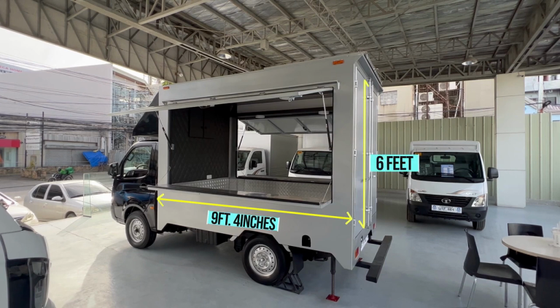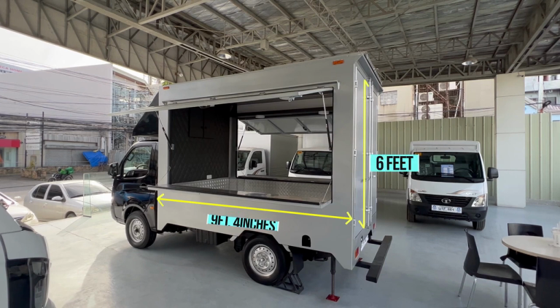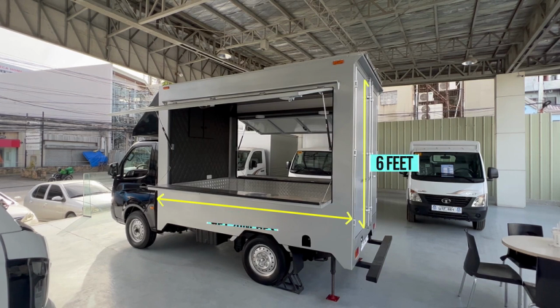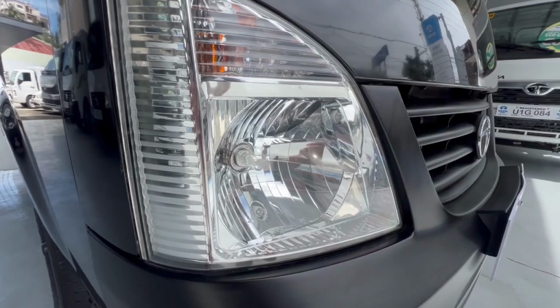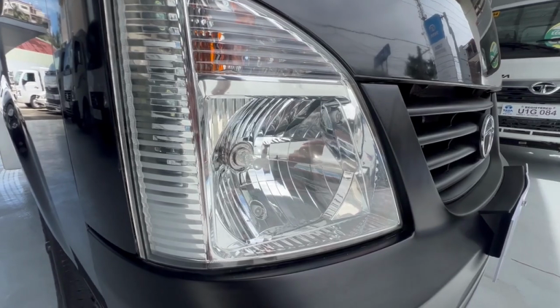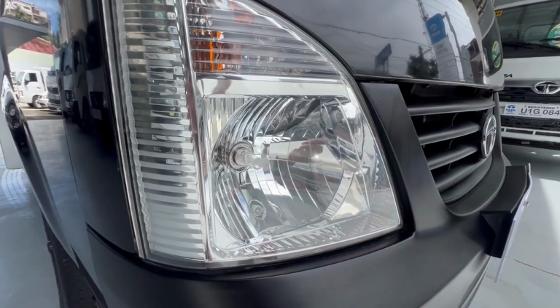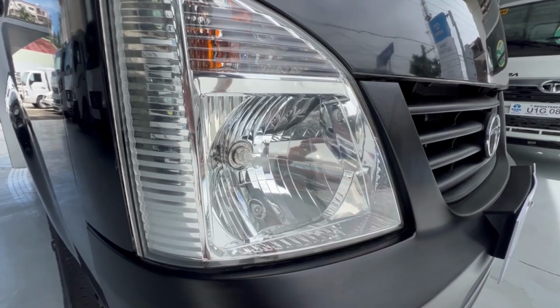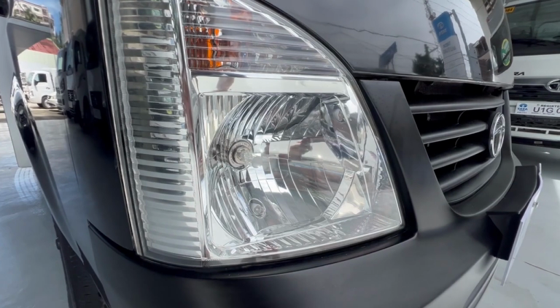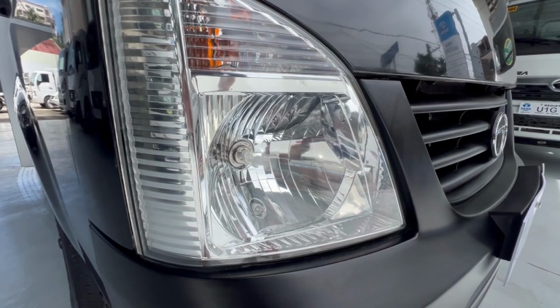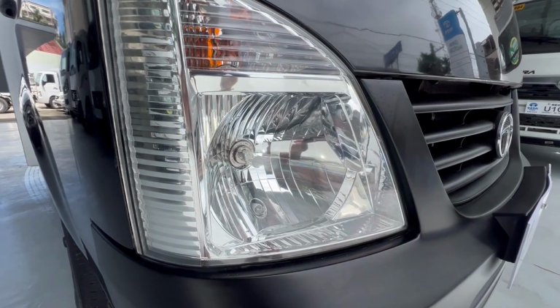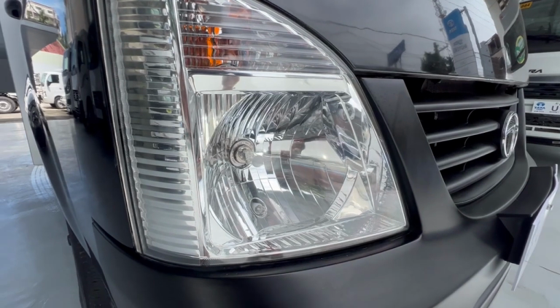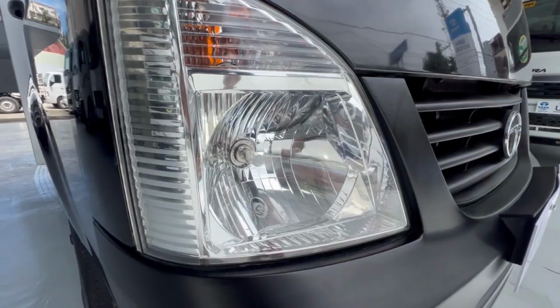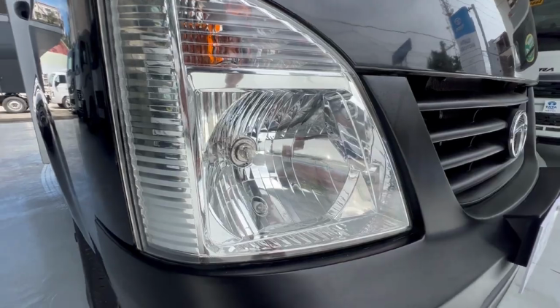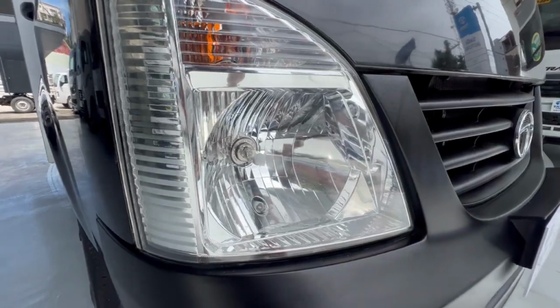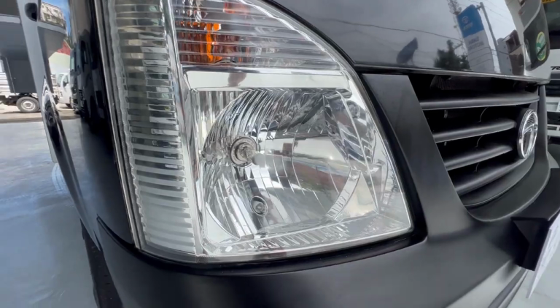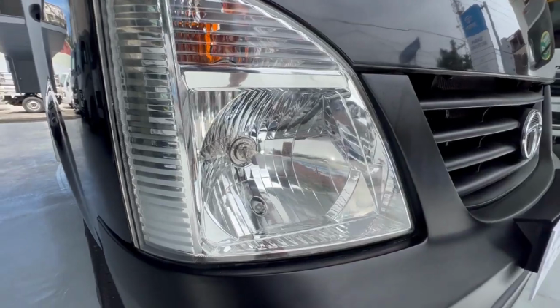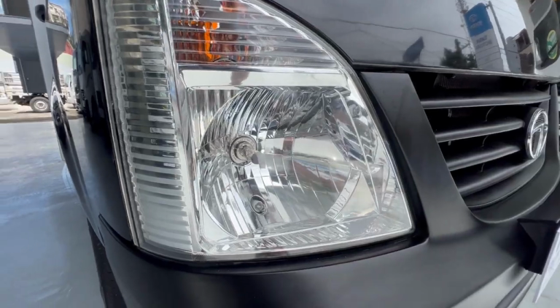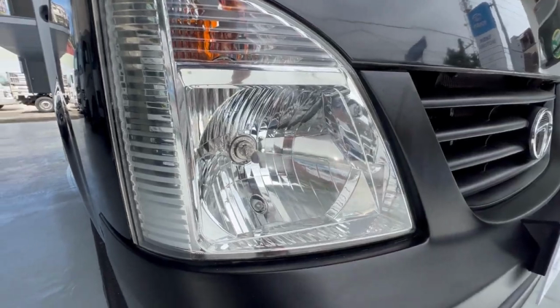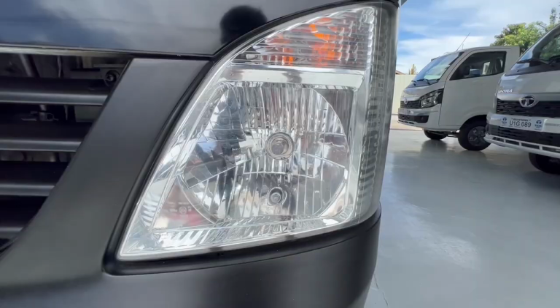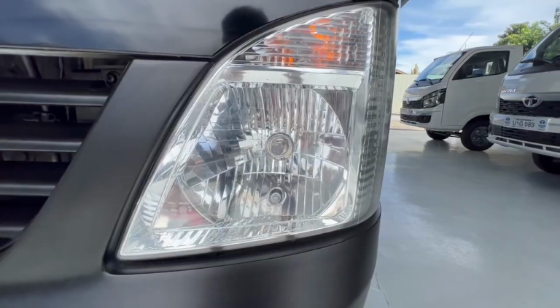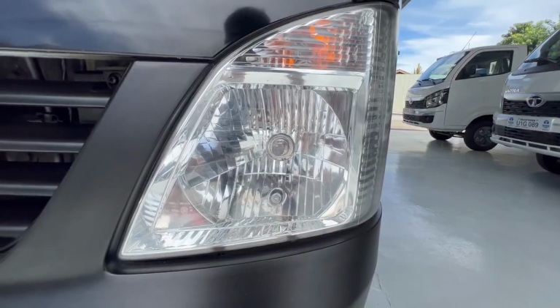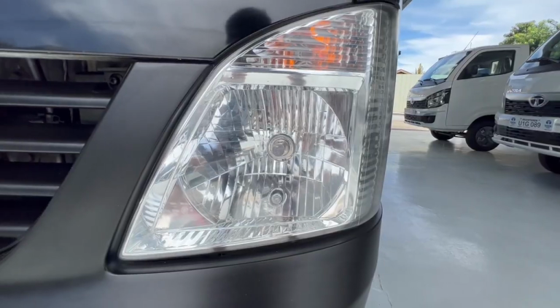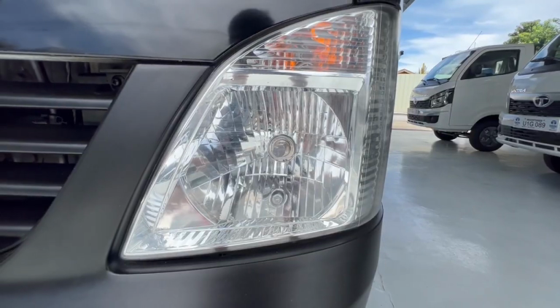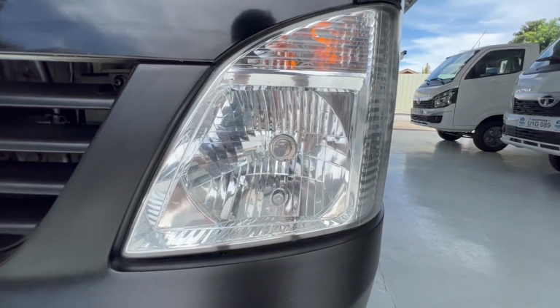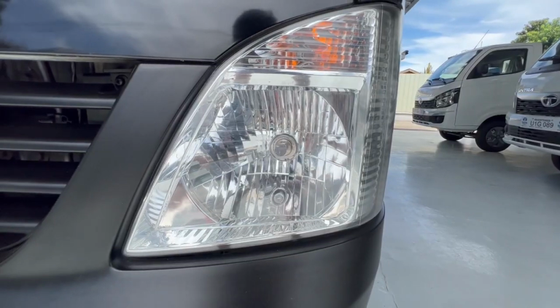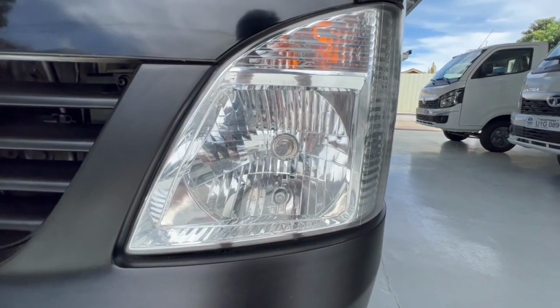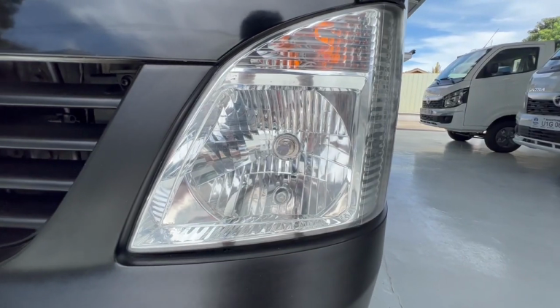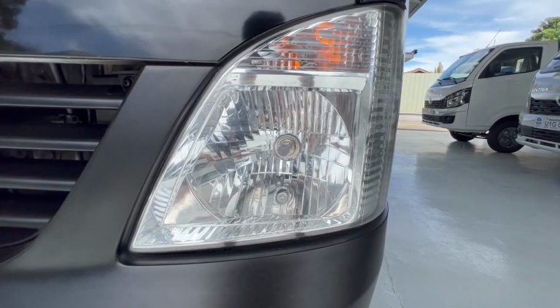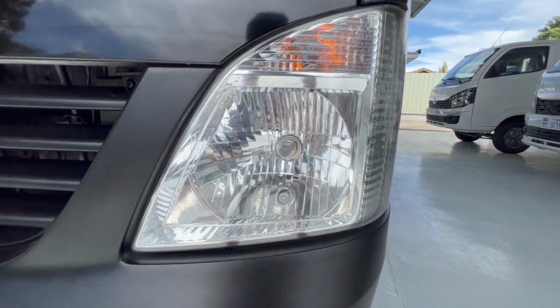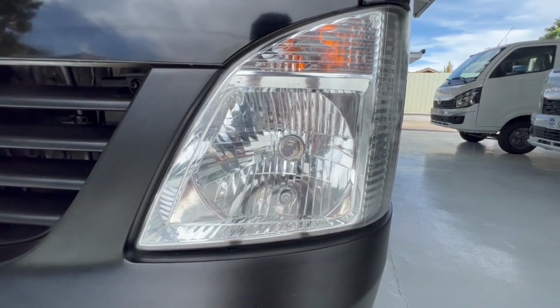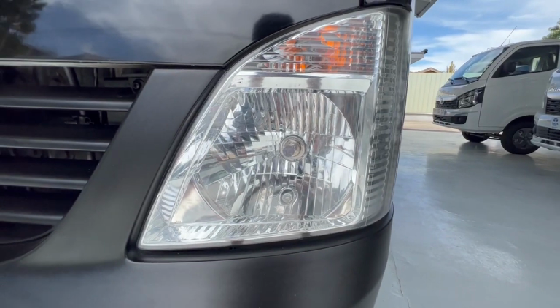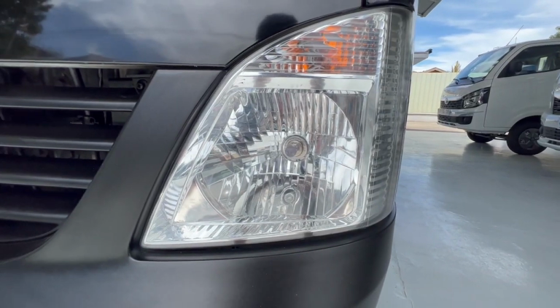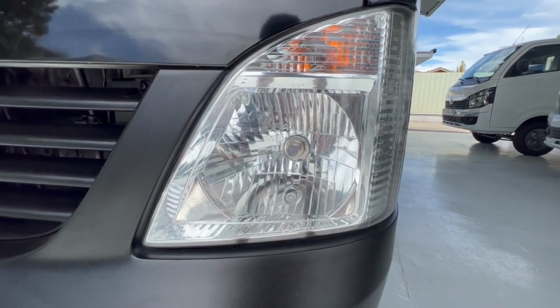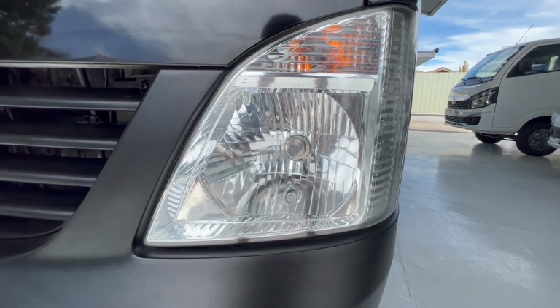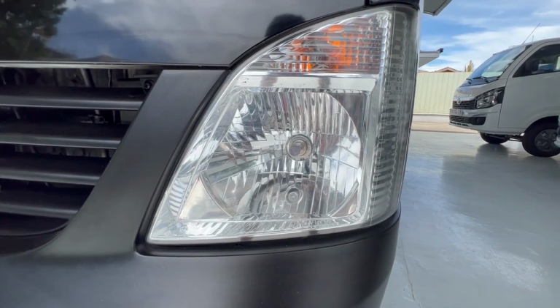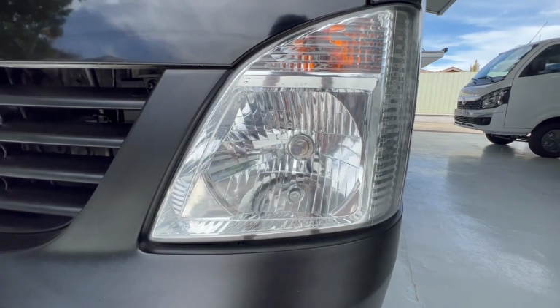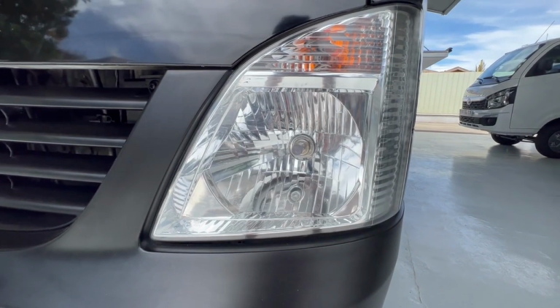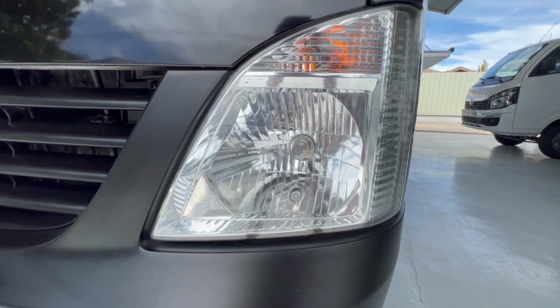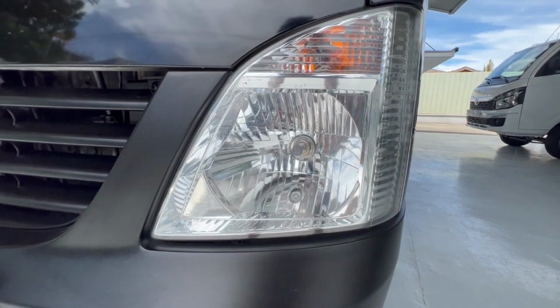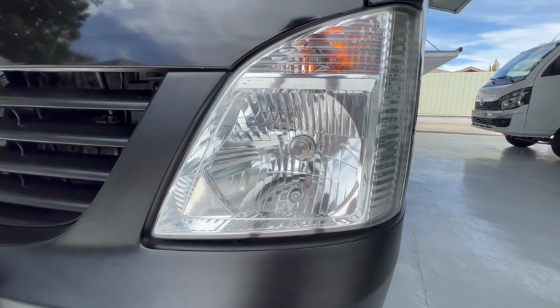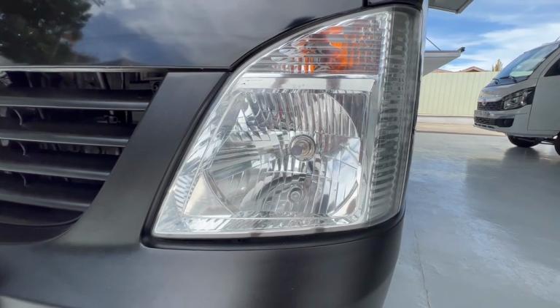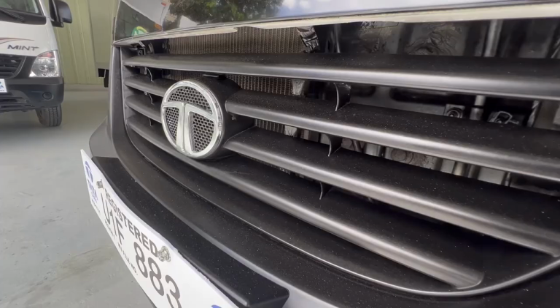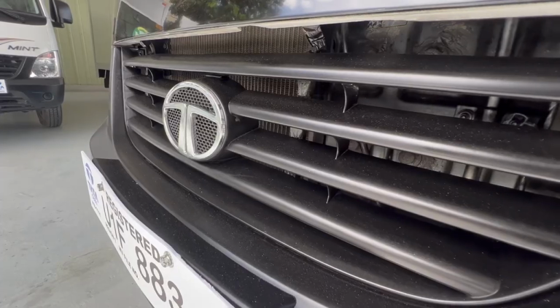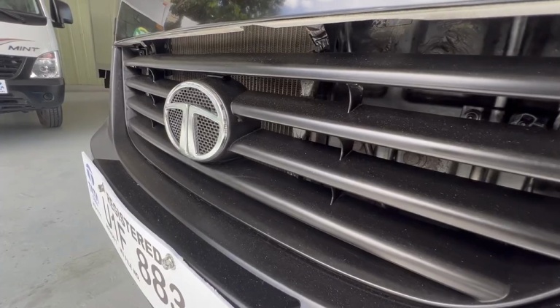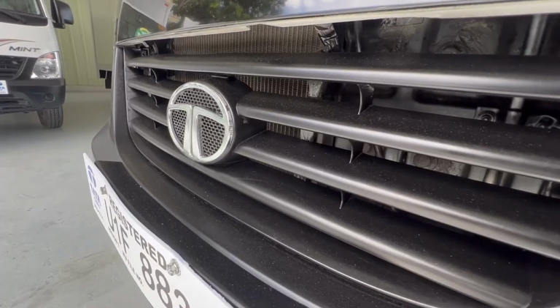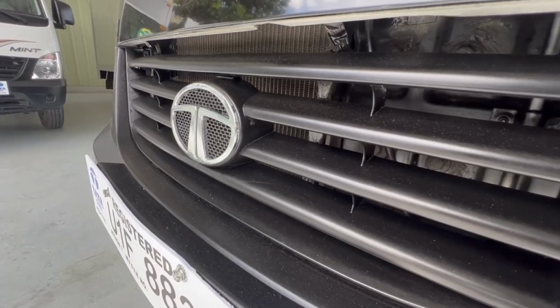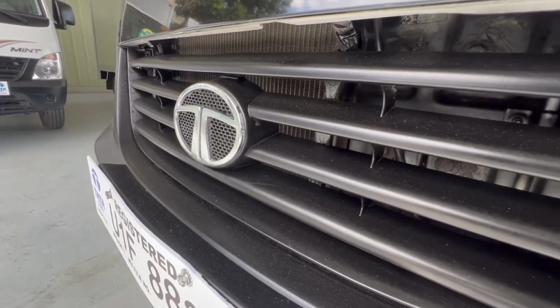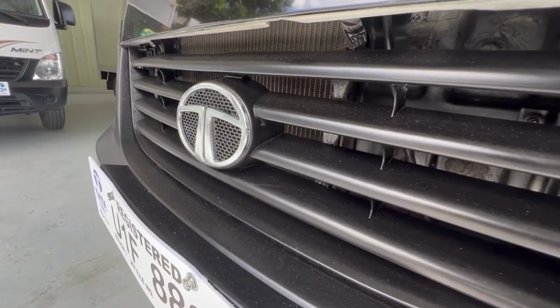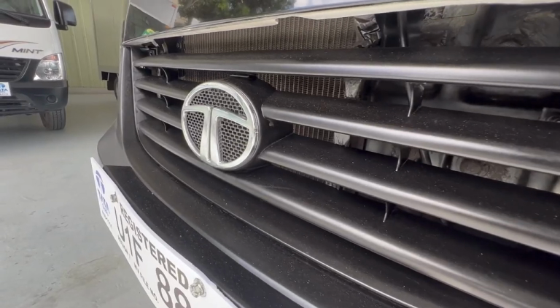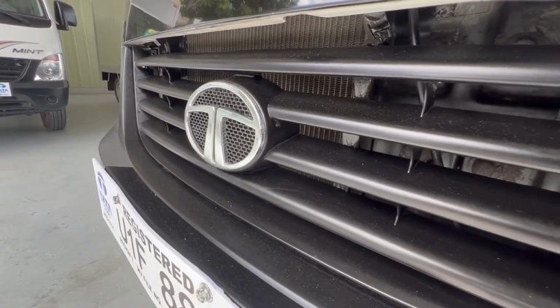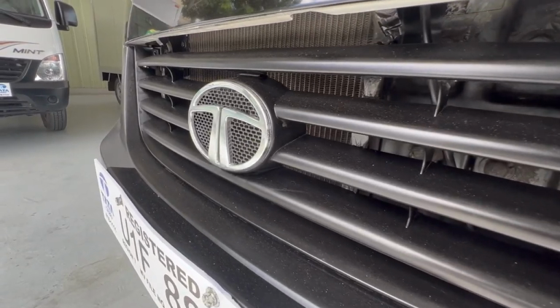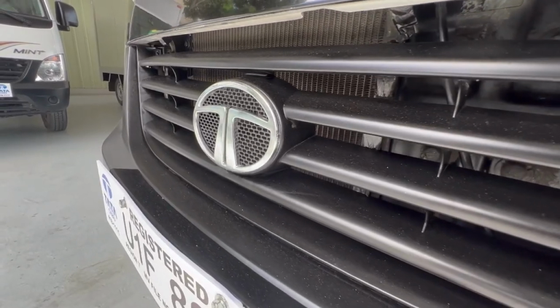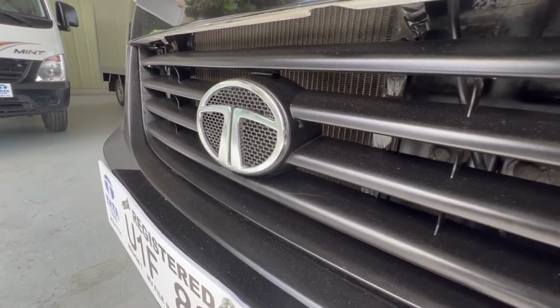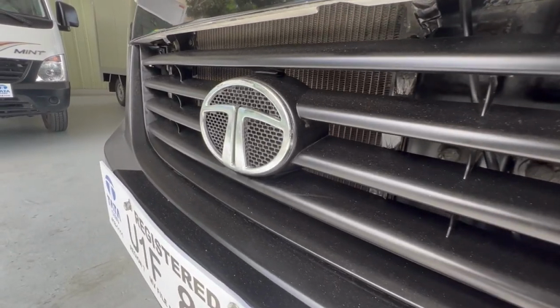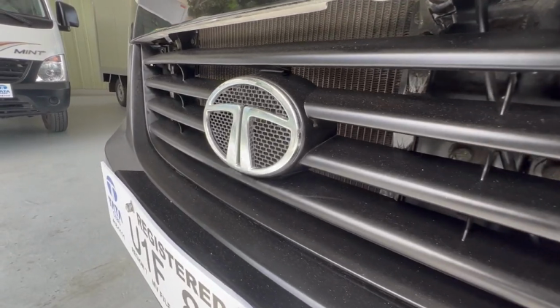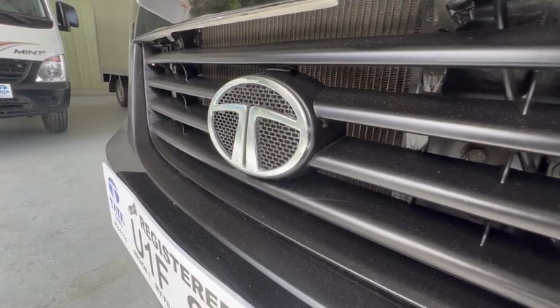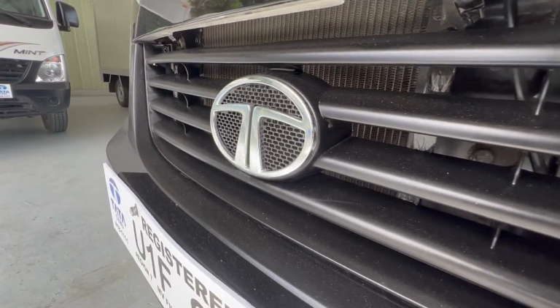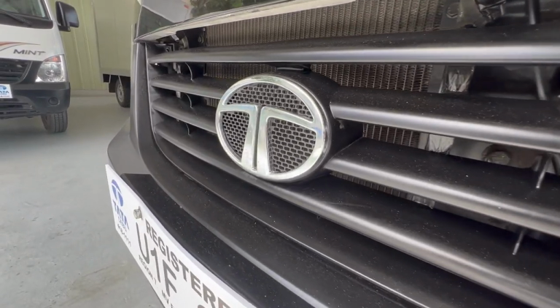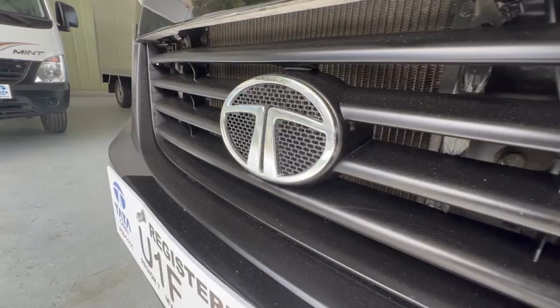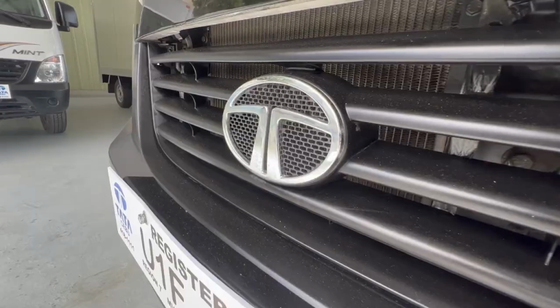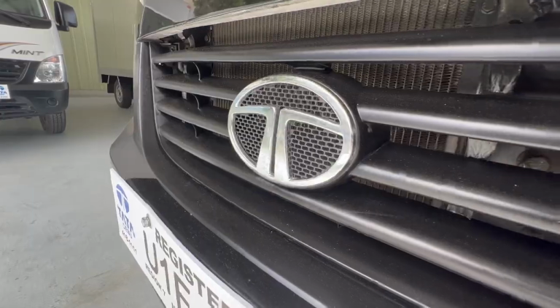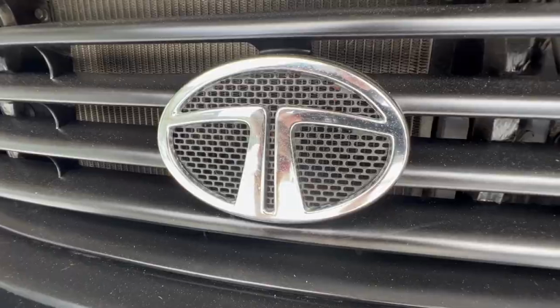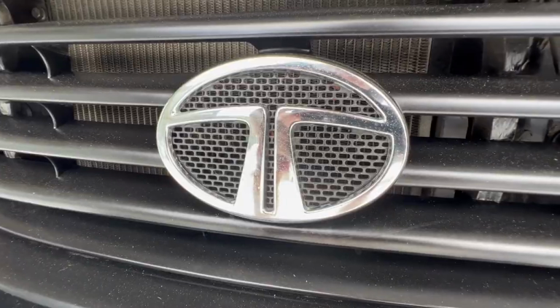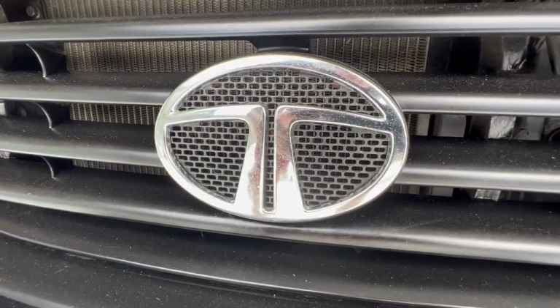Right in front, it is equipped with halogen headlights, a sleek grille, and its Tata badge.